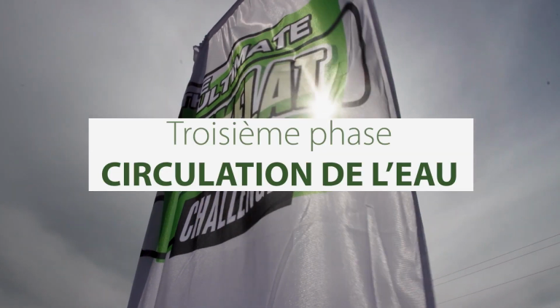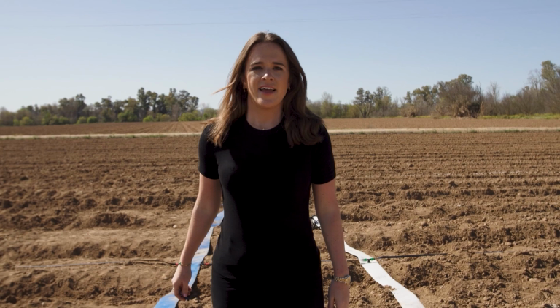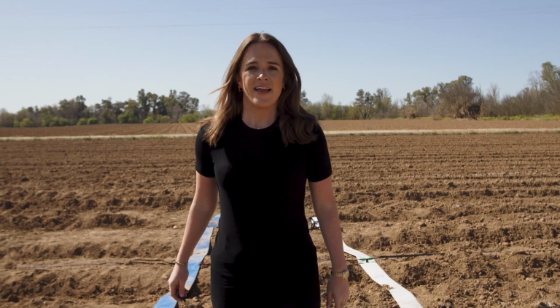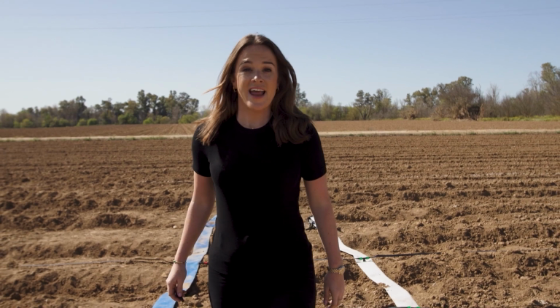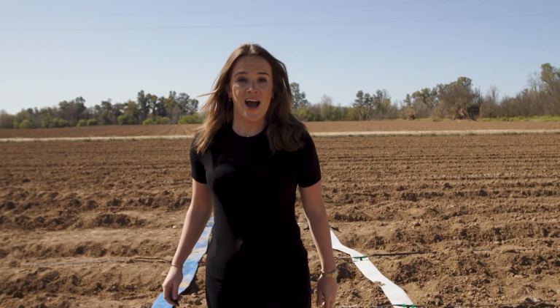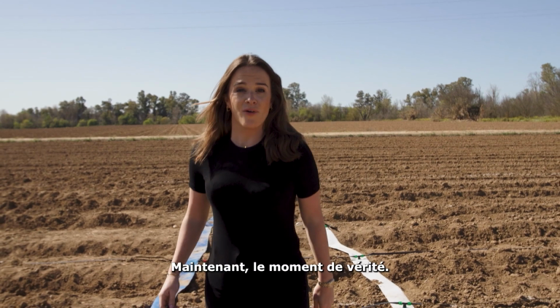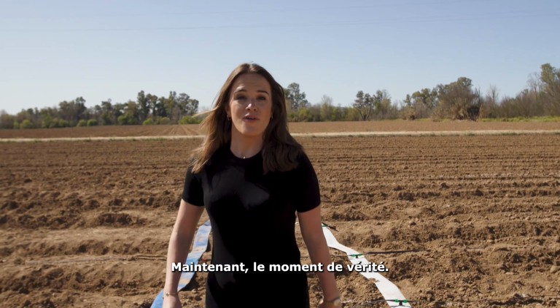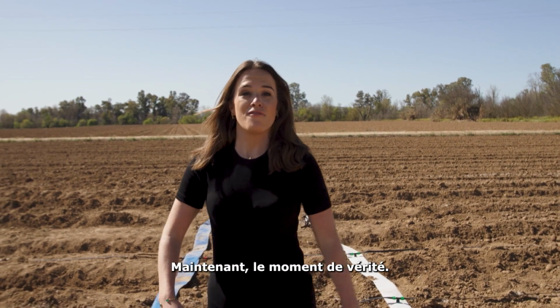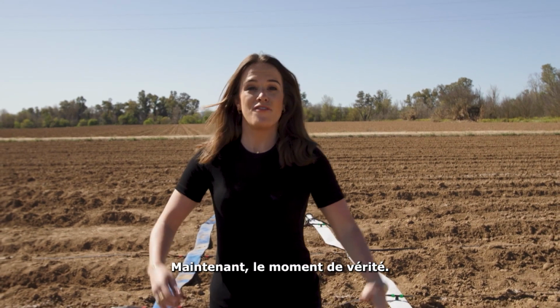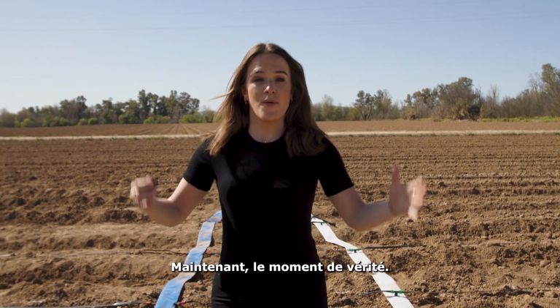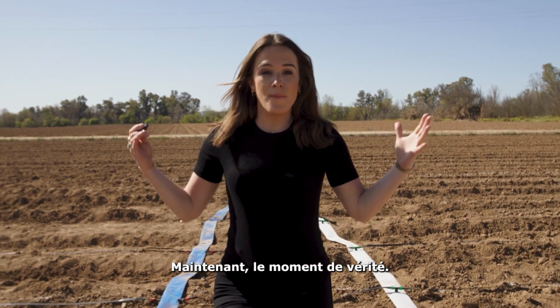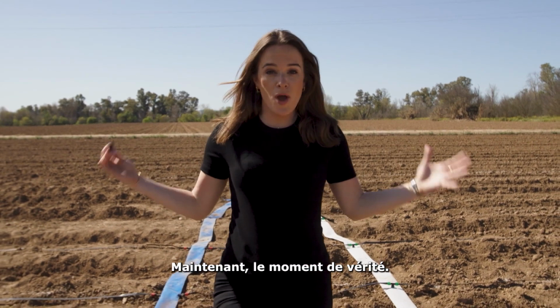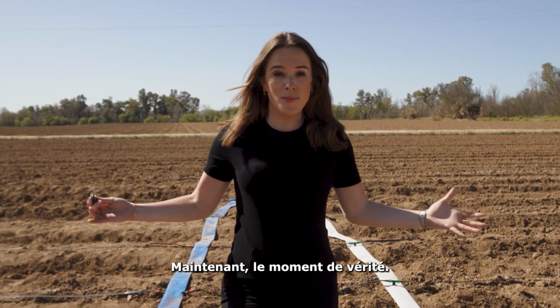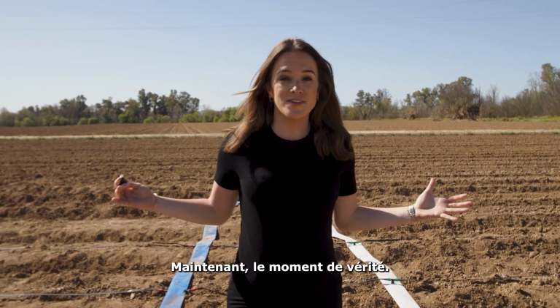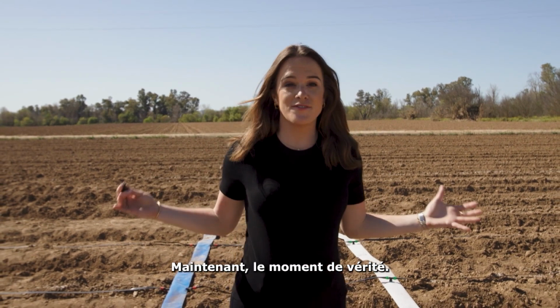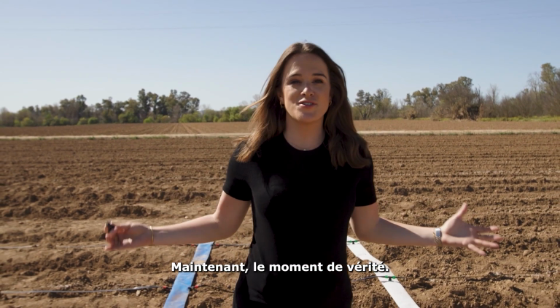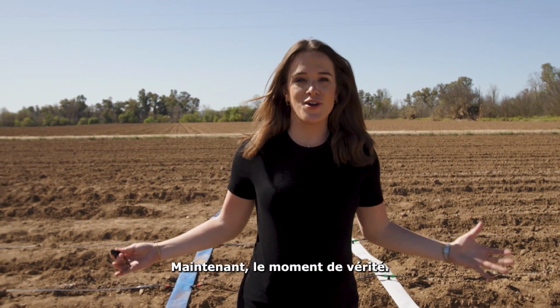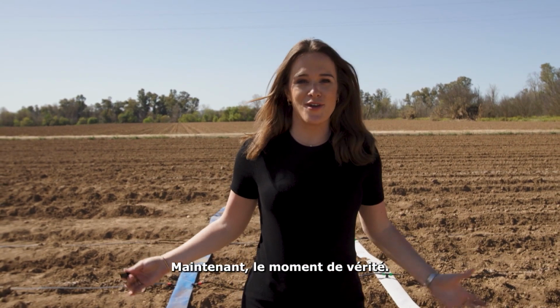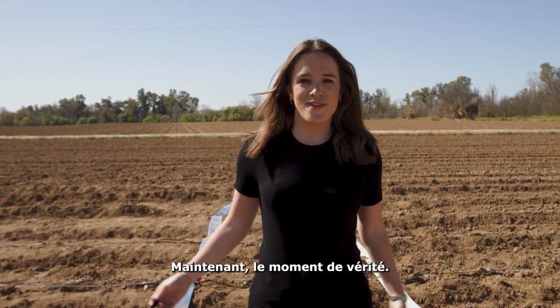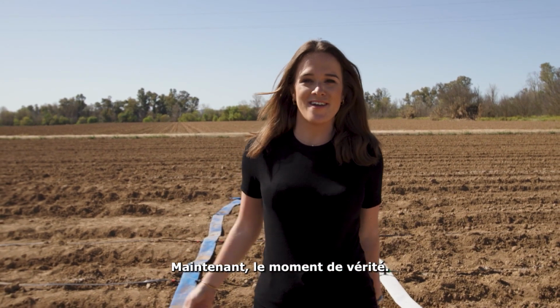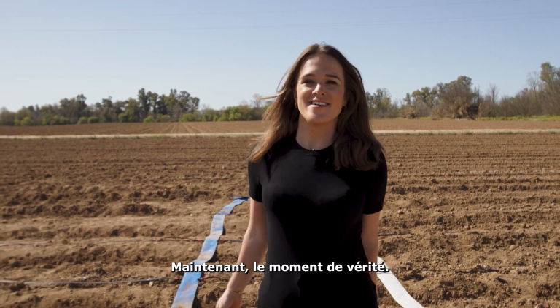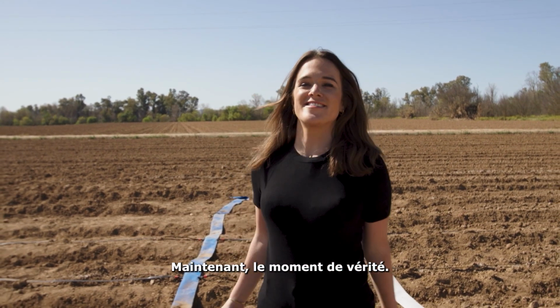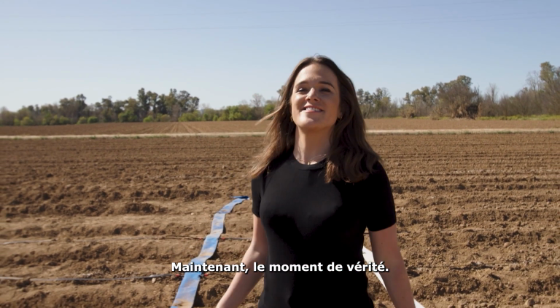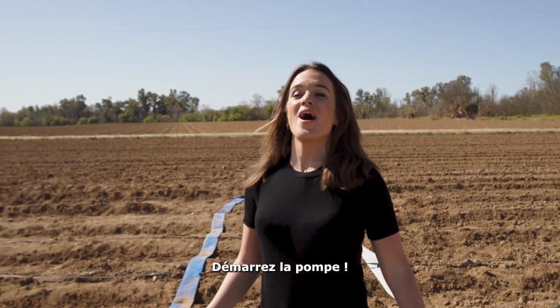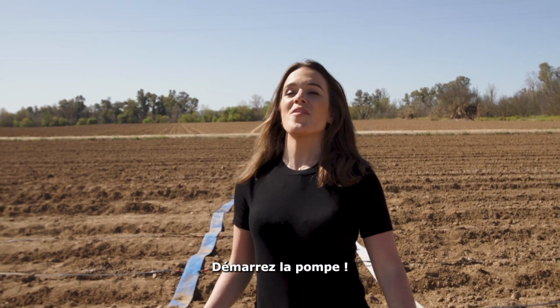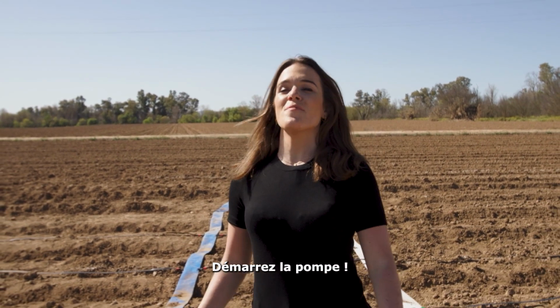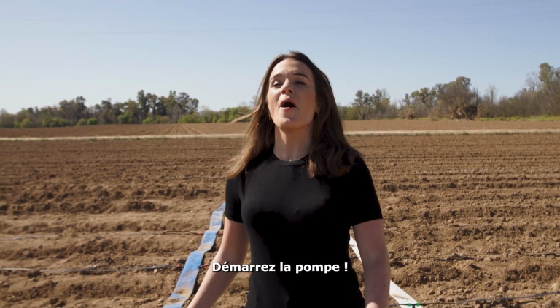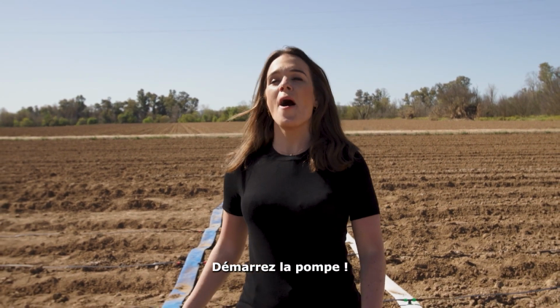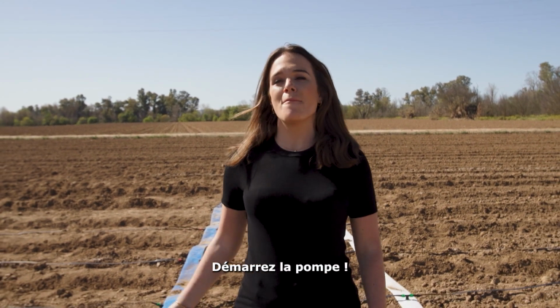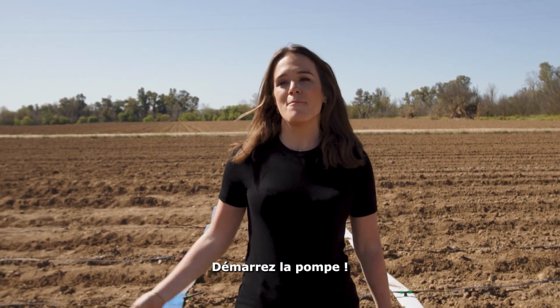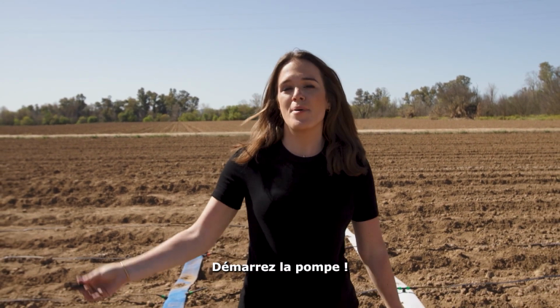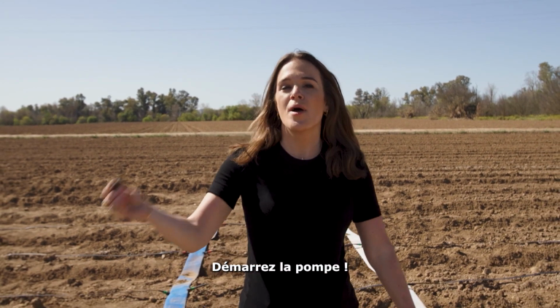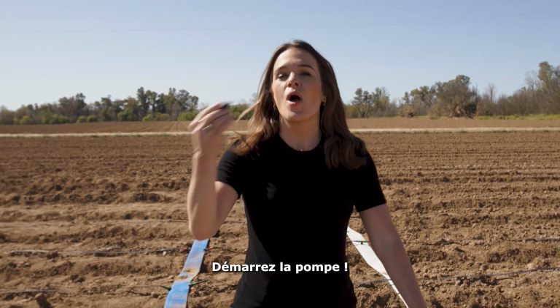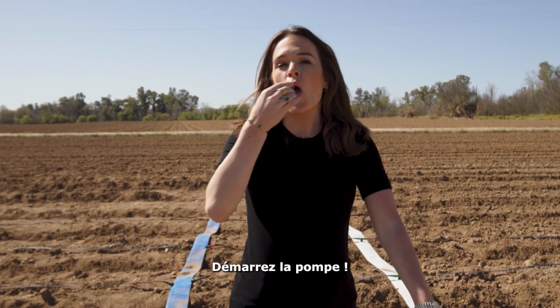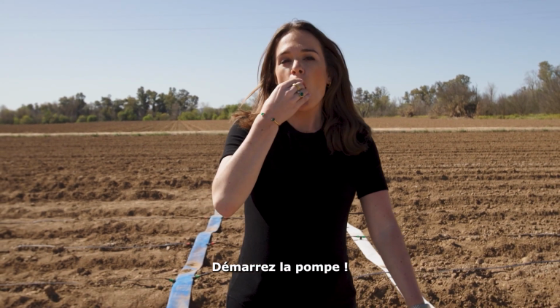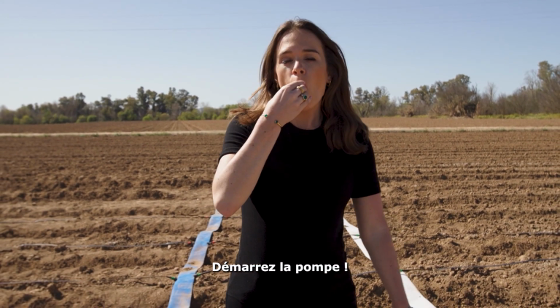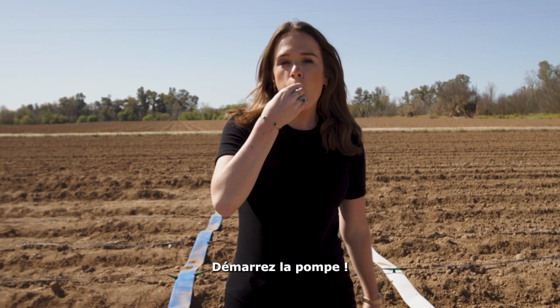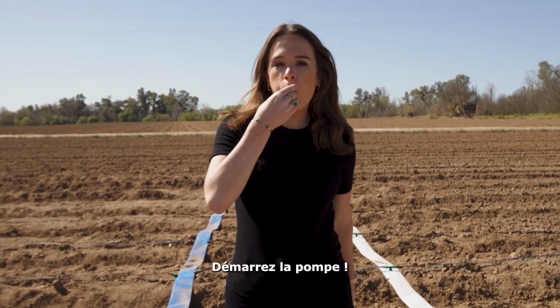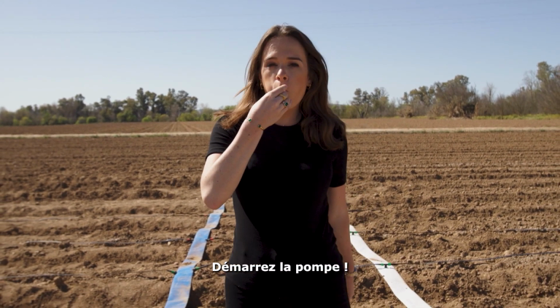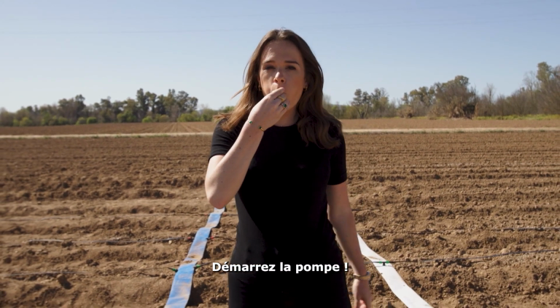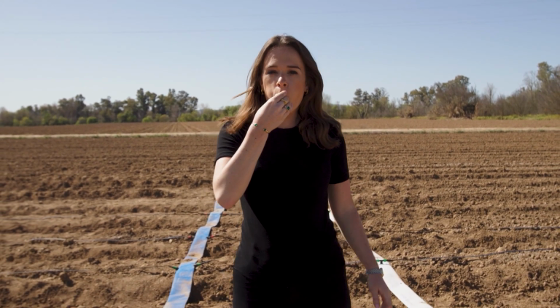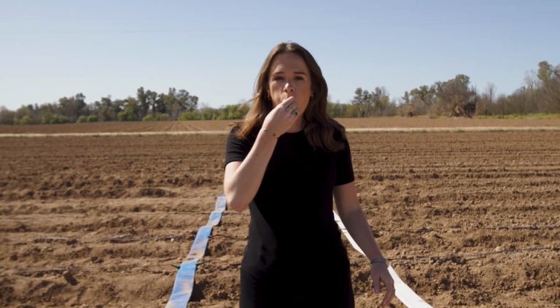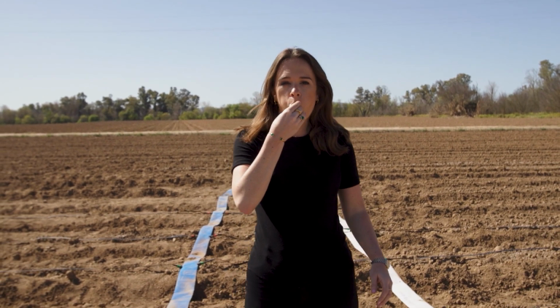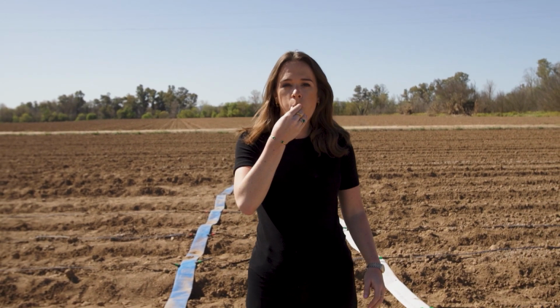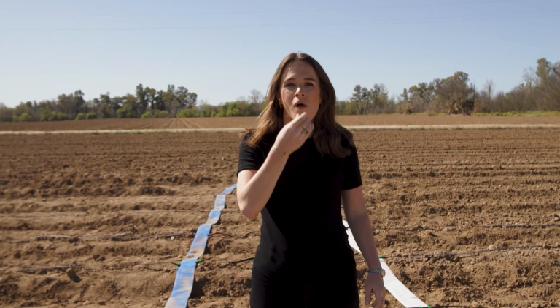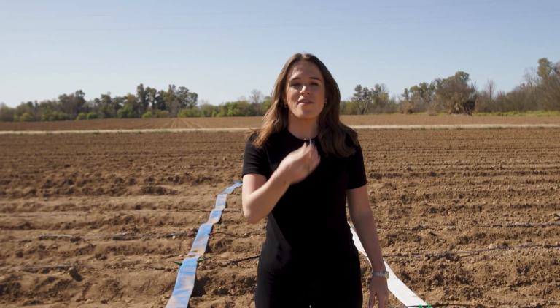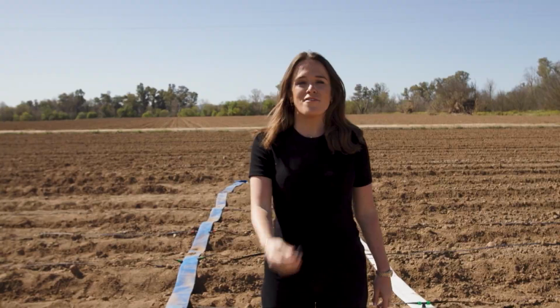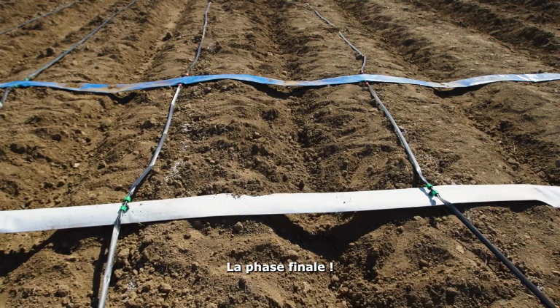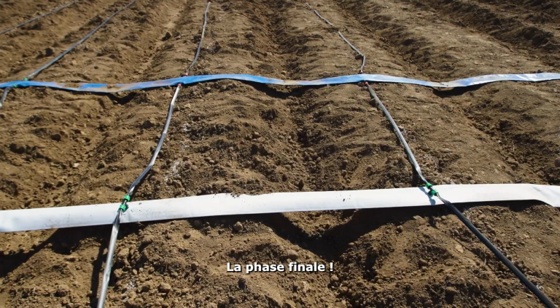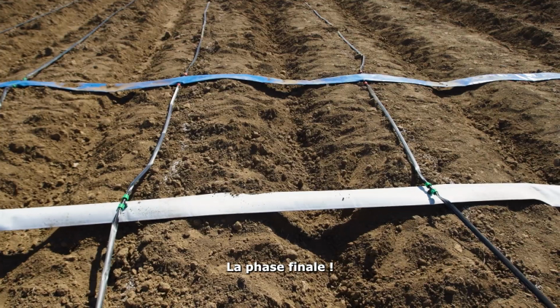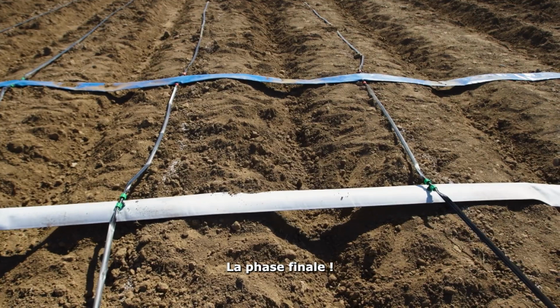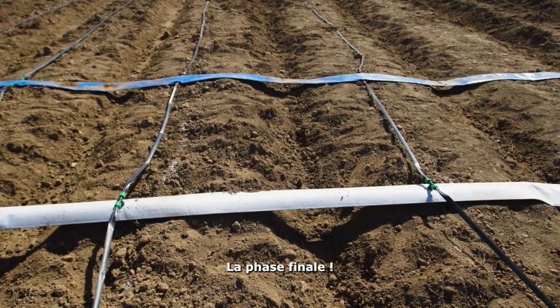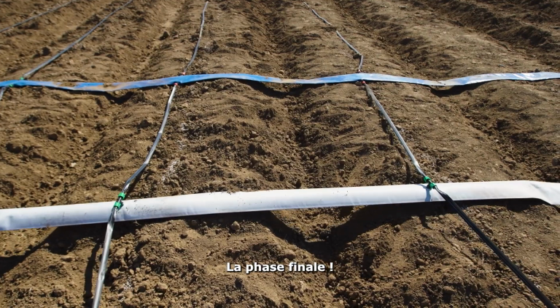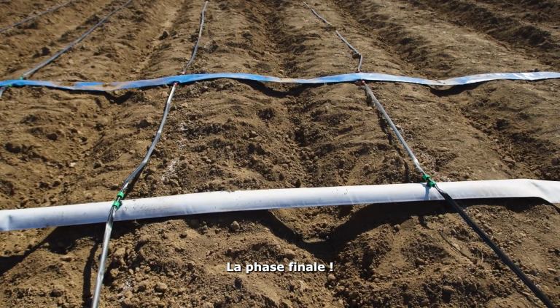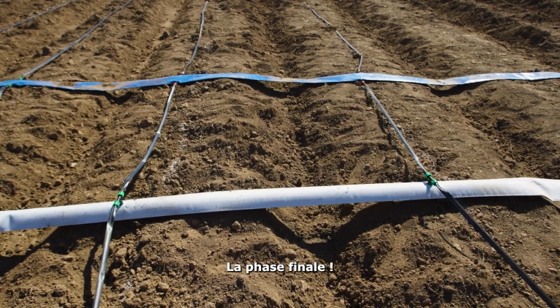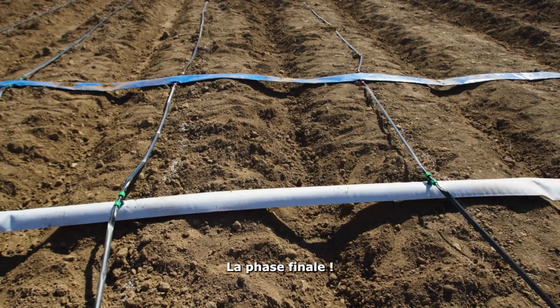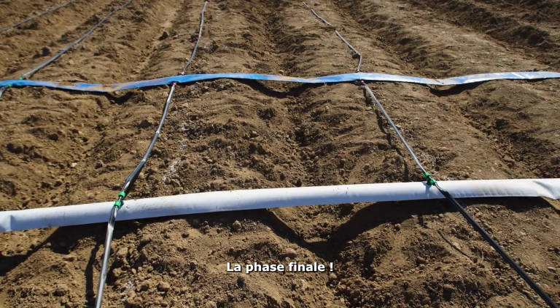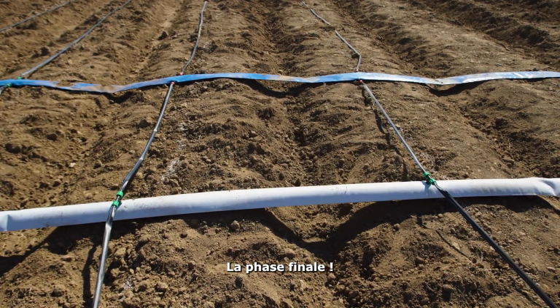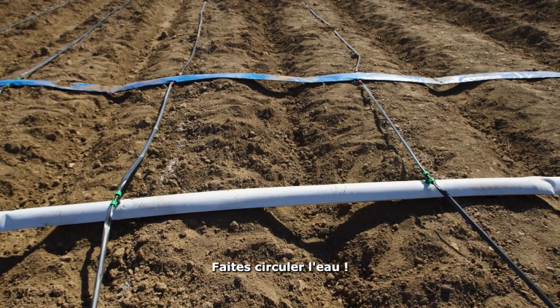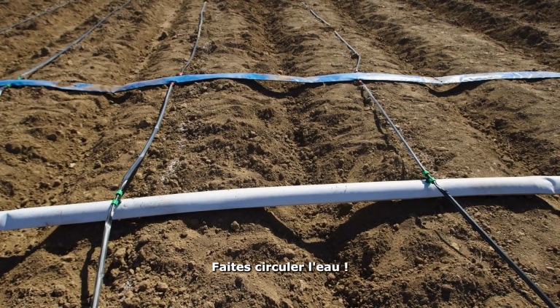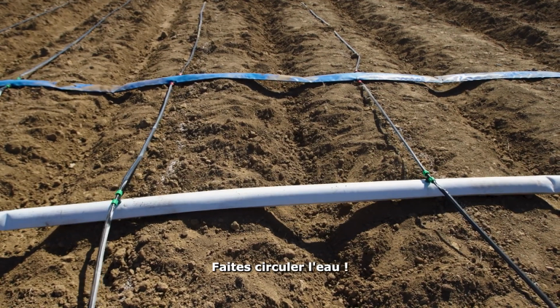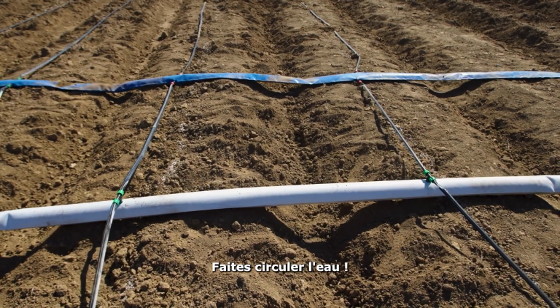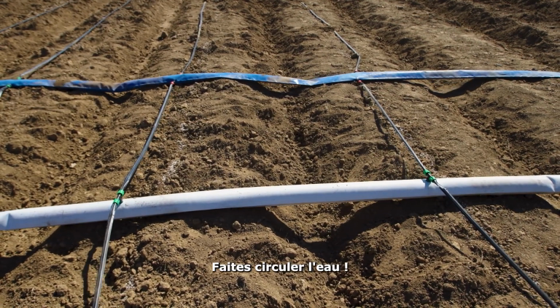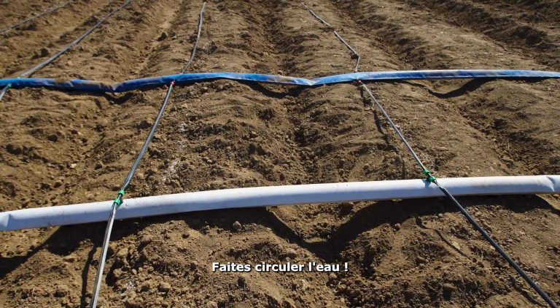Now, for the moment of truth. Start the pump. The final stage — let it flow.